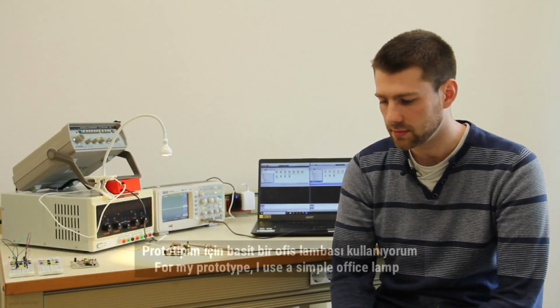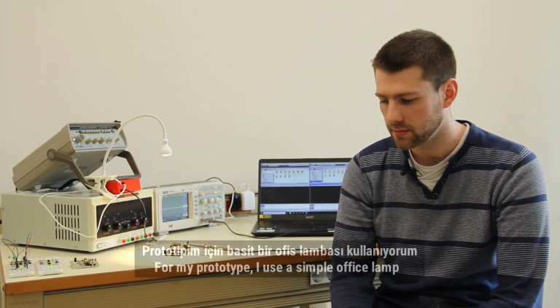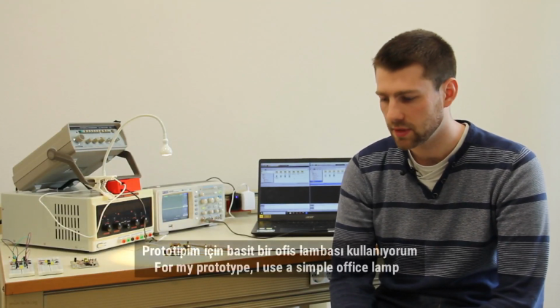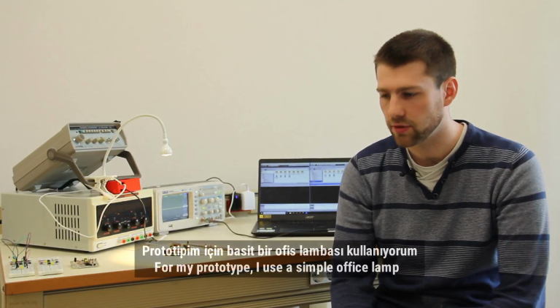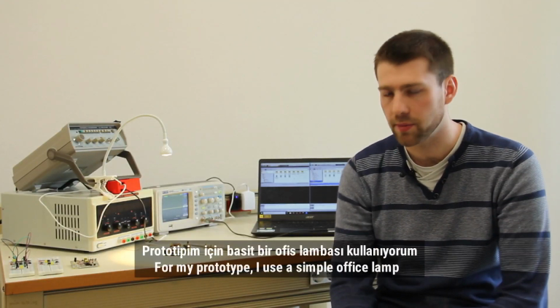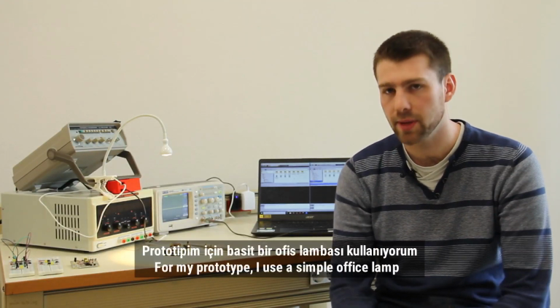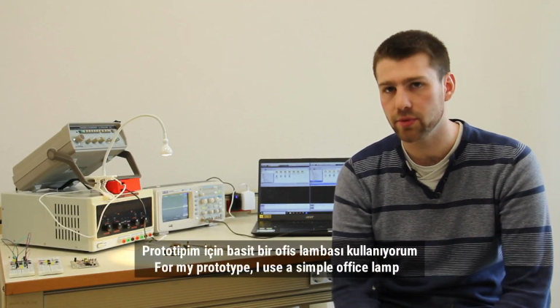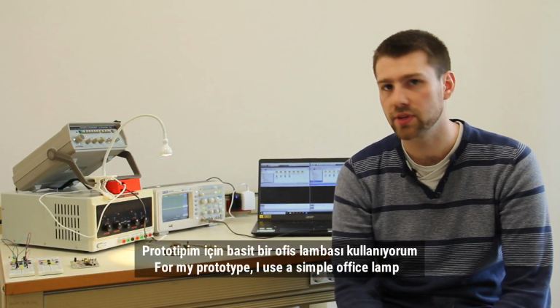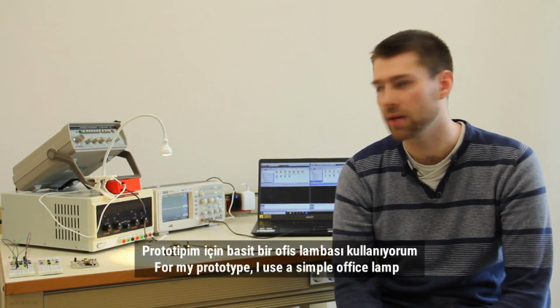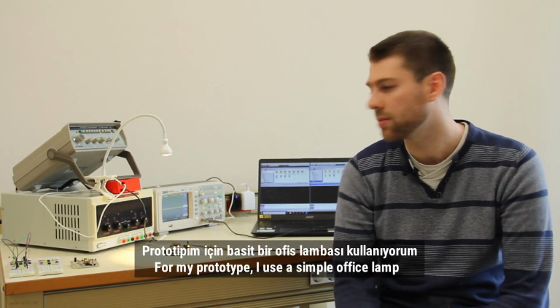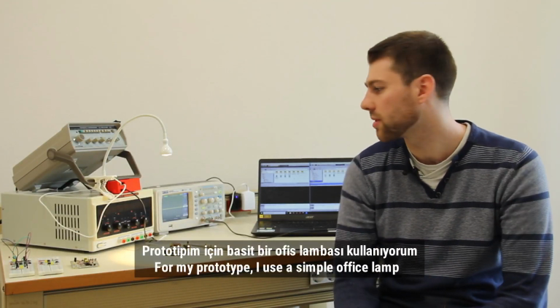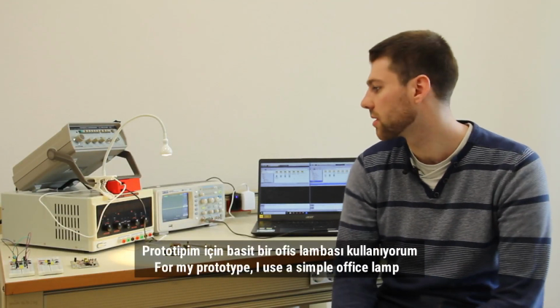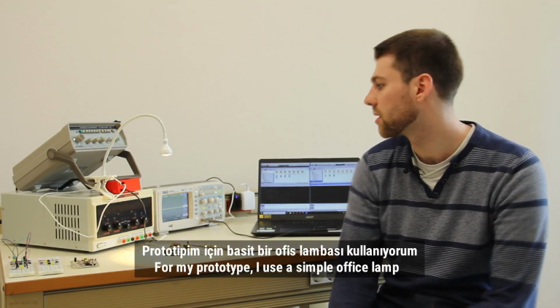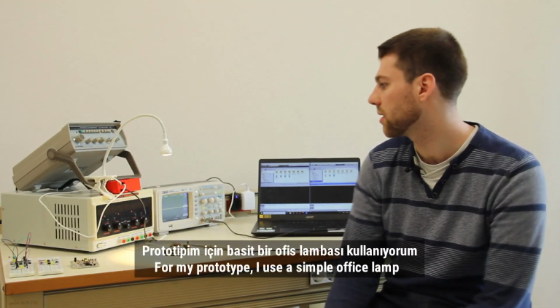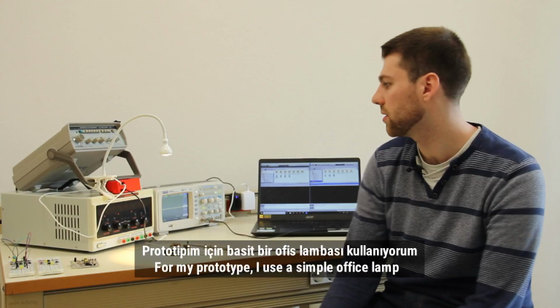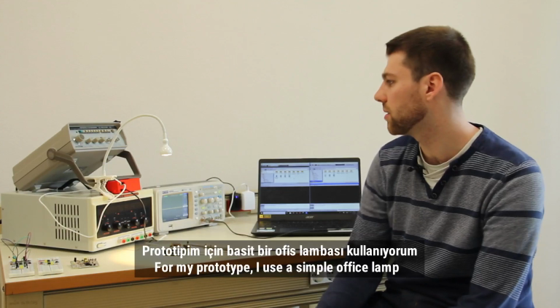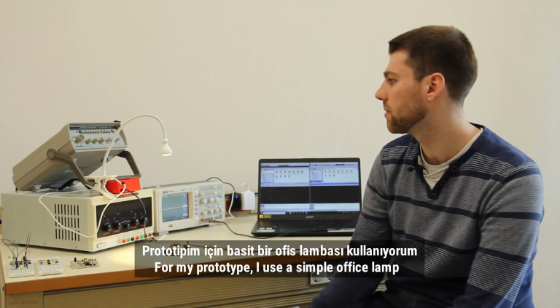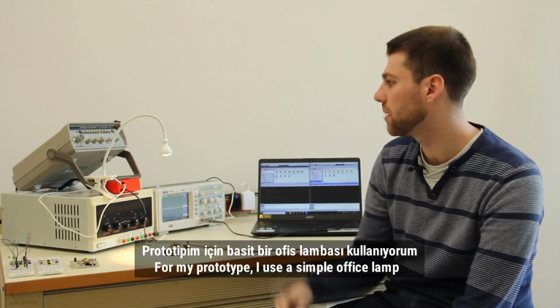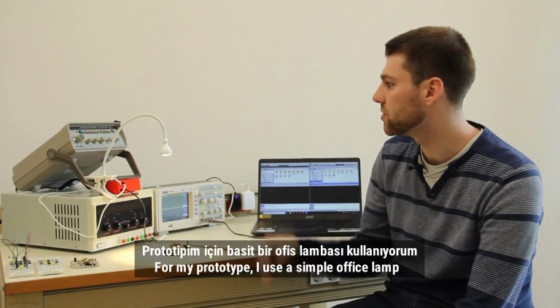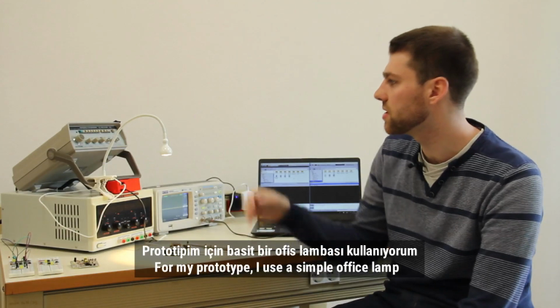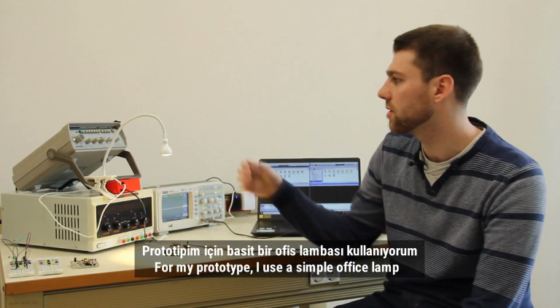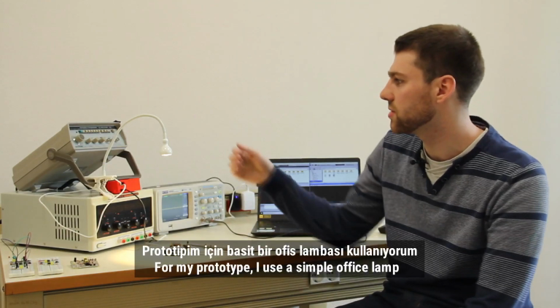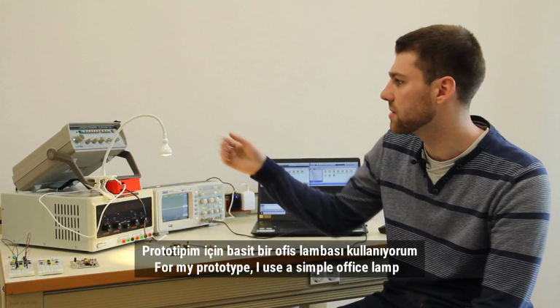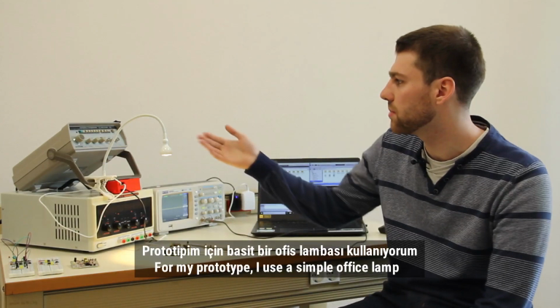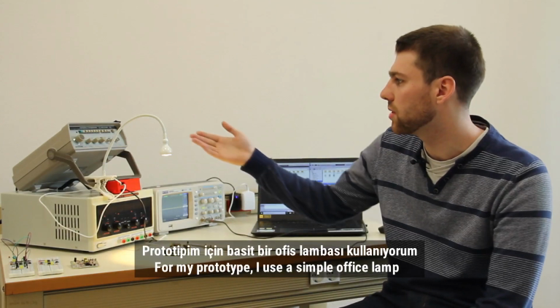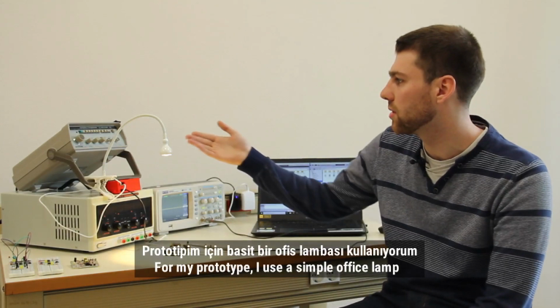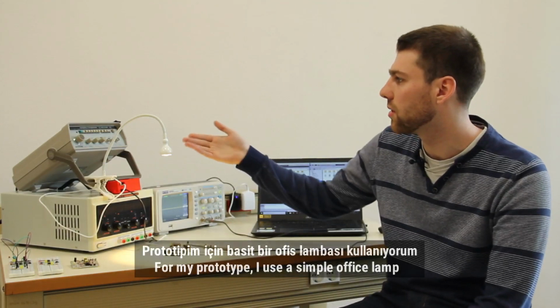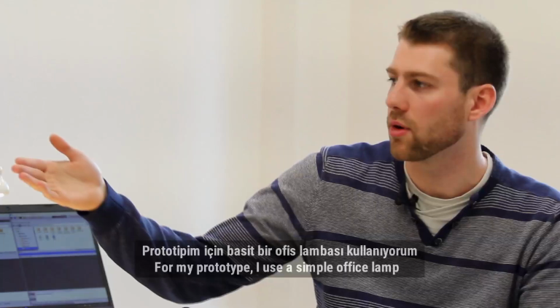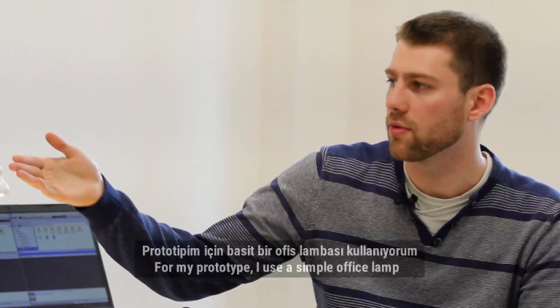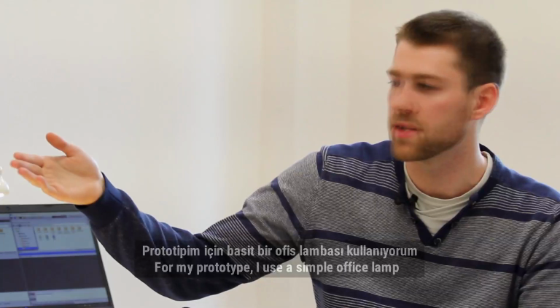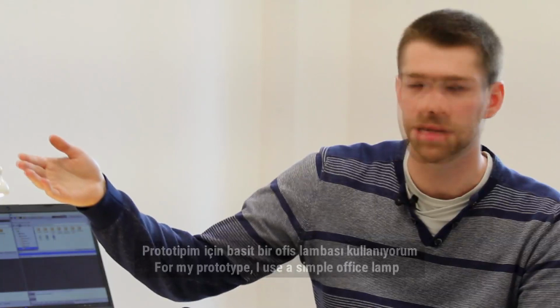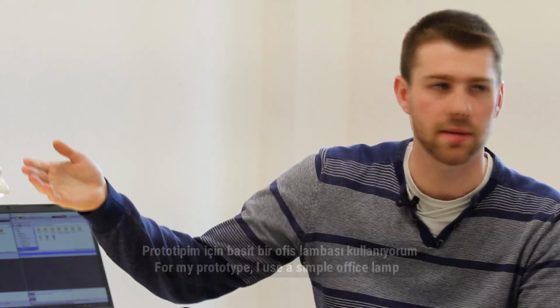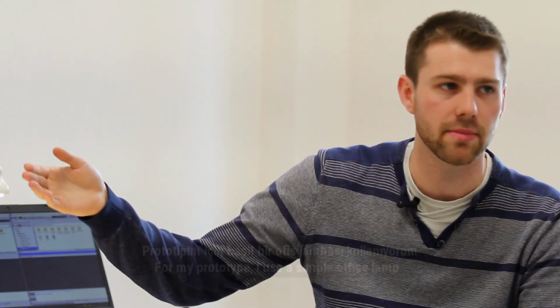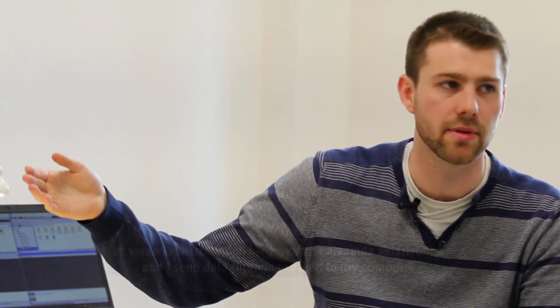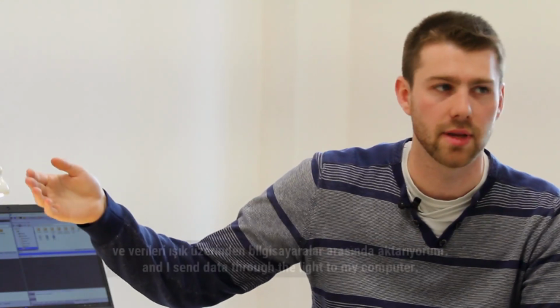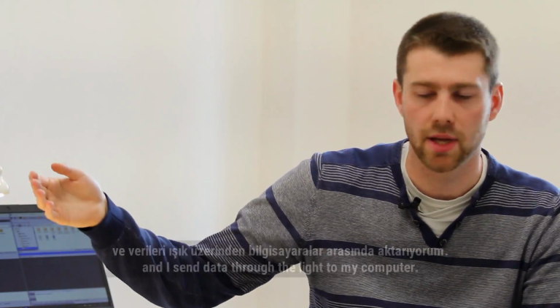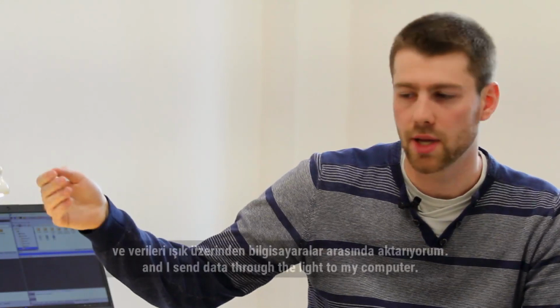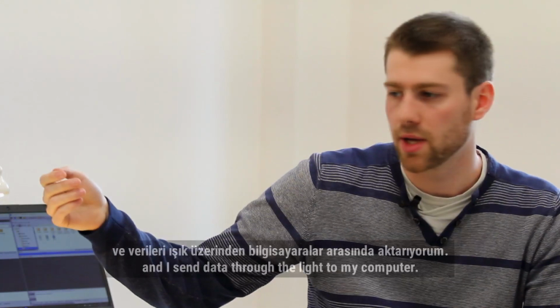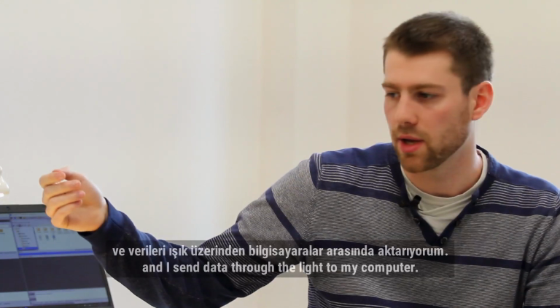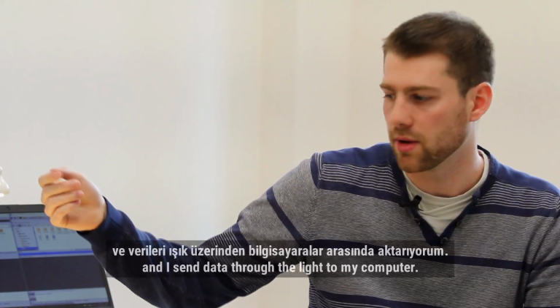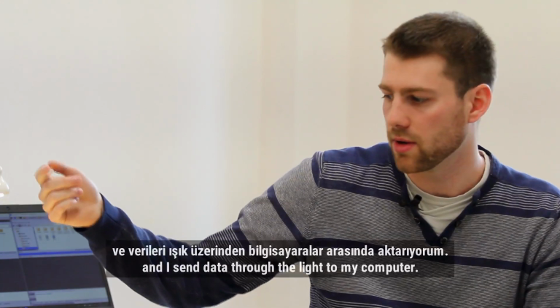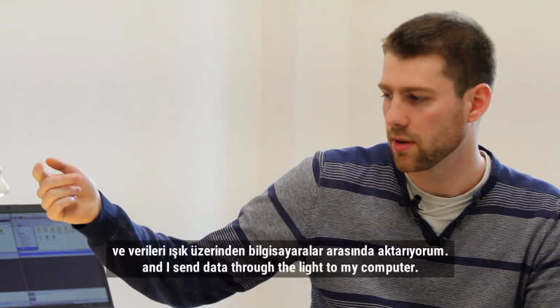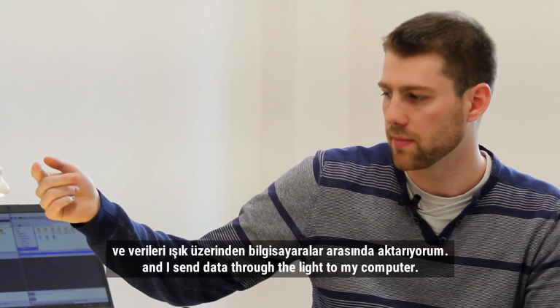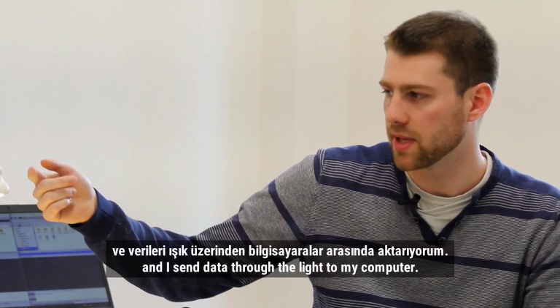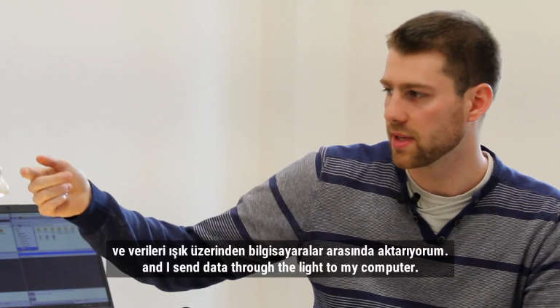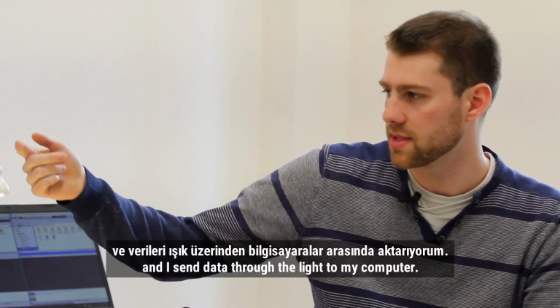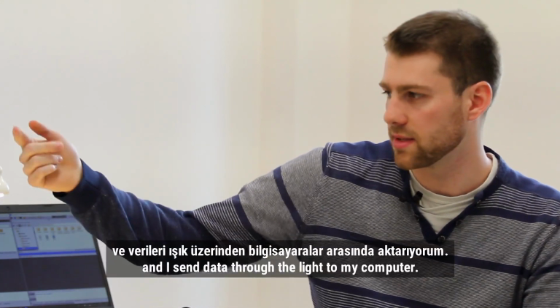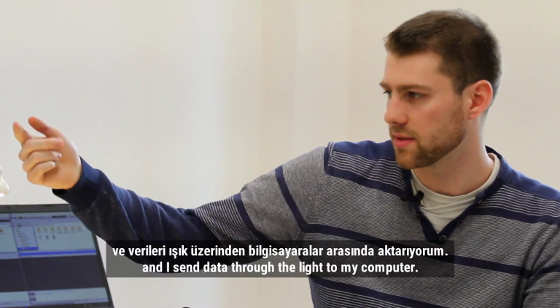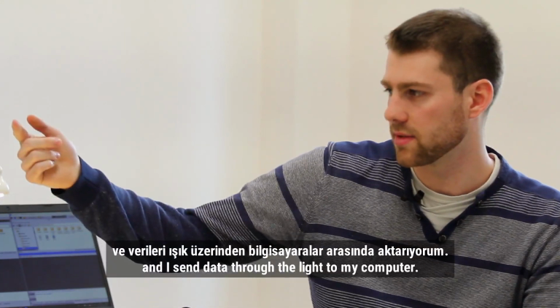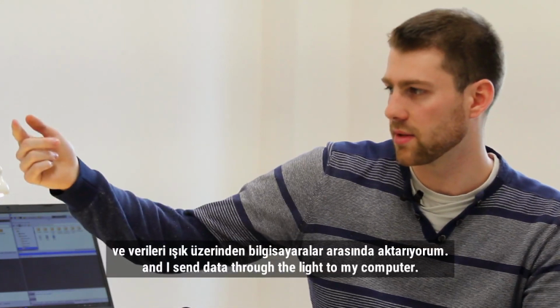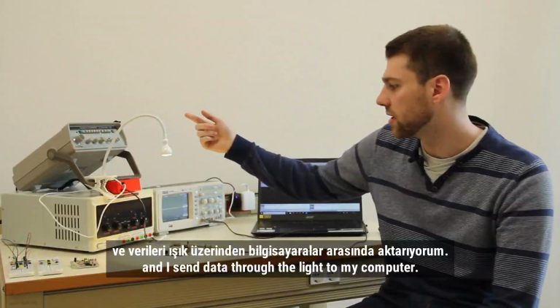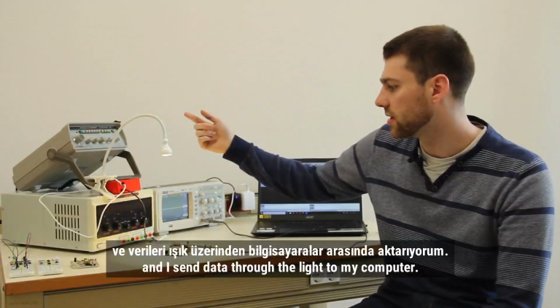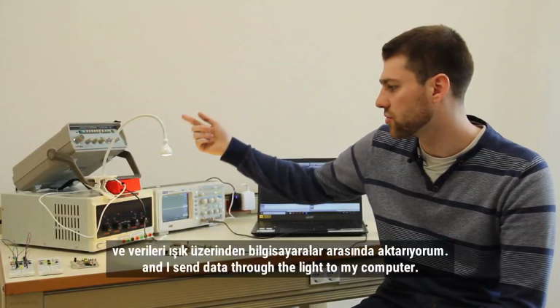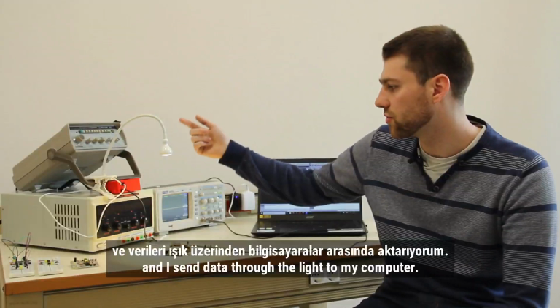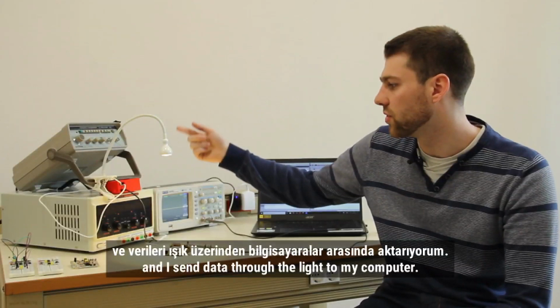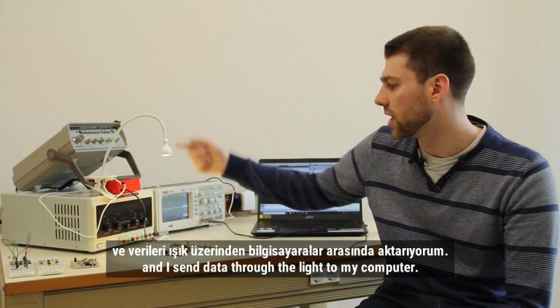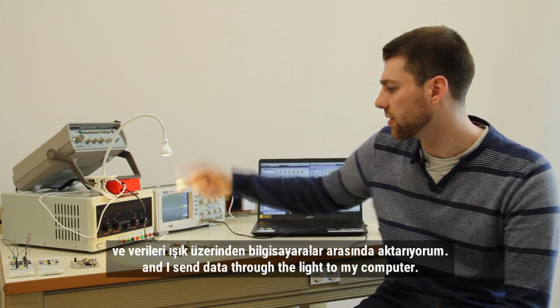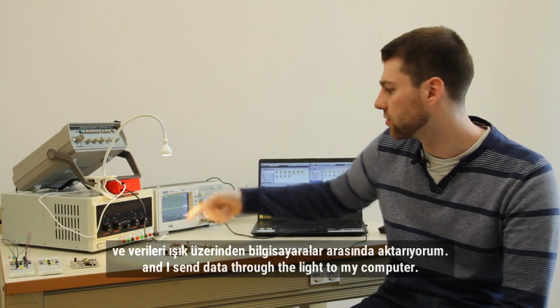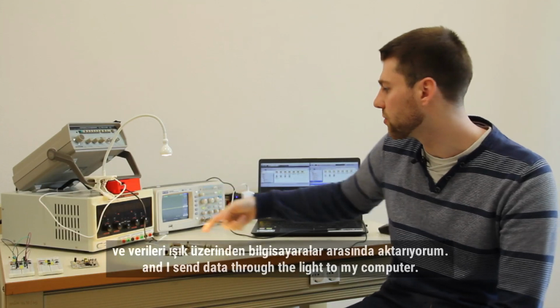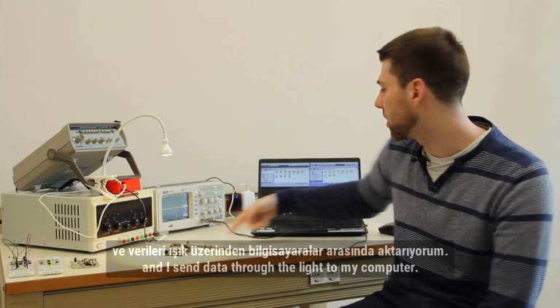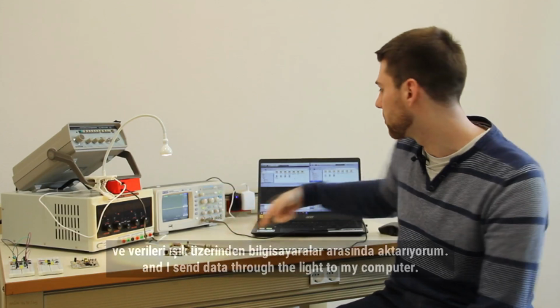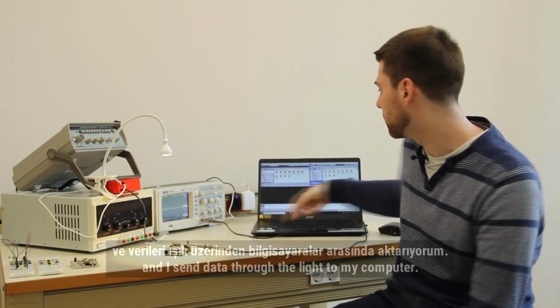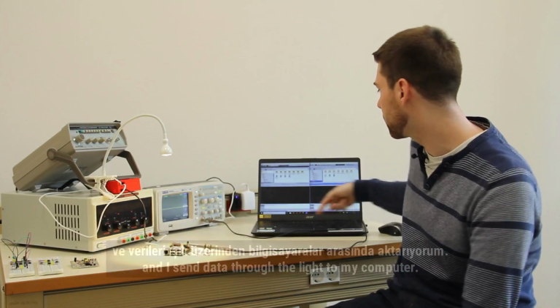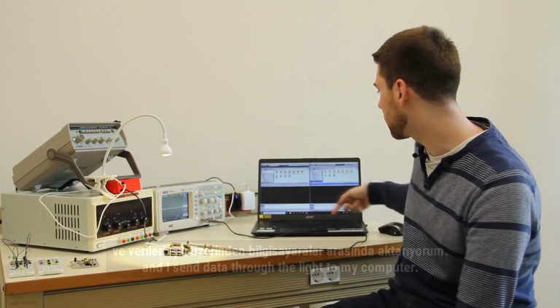For my prototype, I'm using a simple office lamp and I send data through the light to my computer.